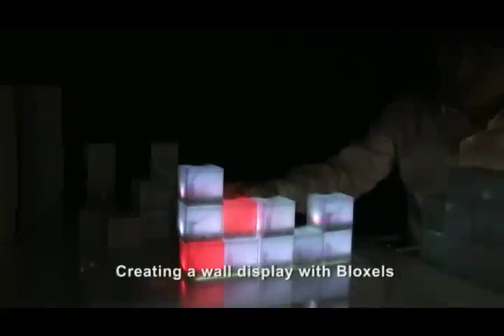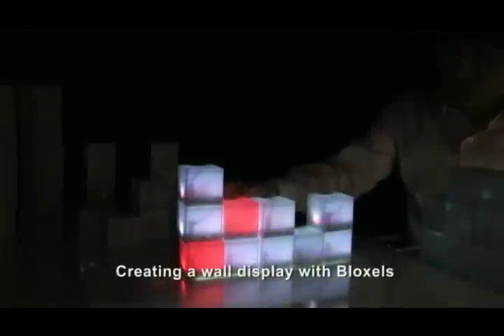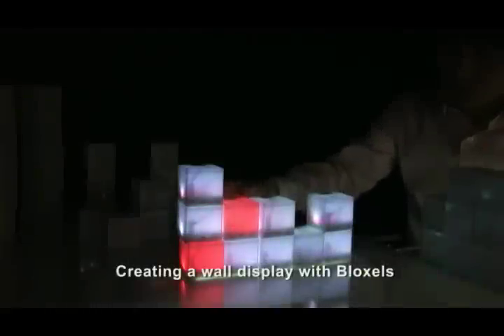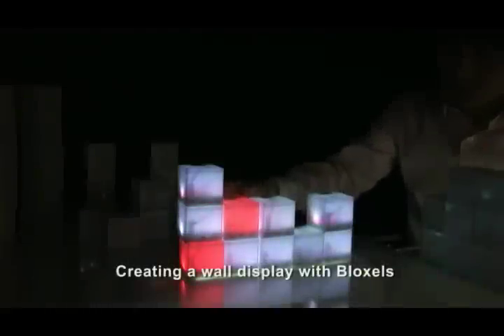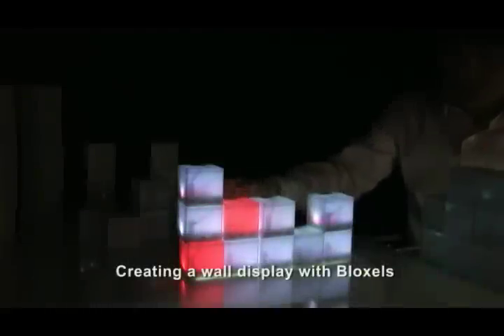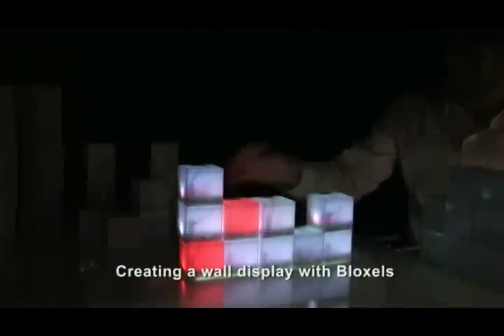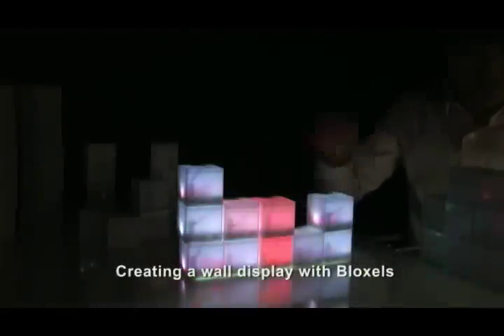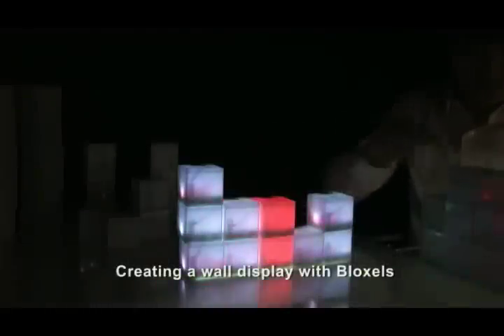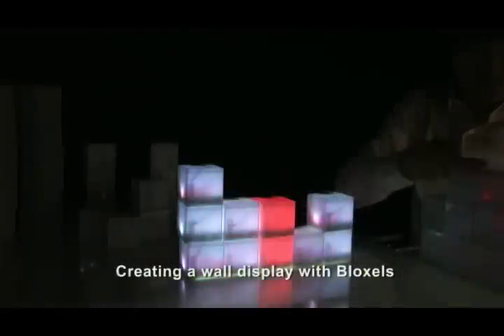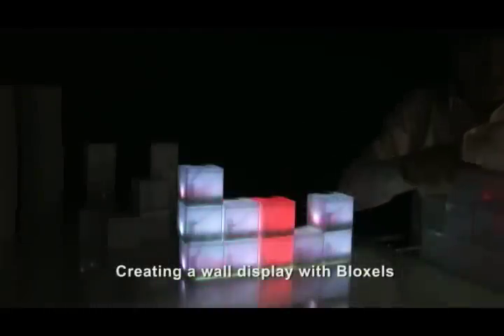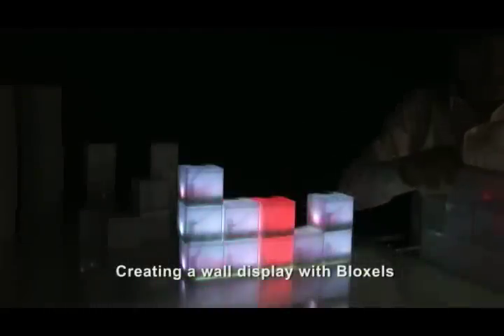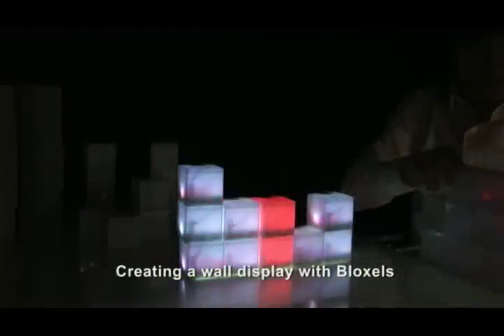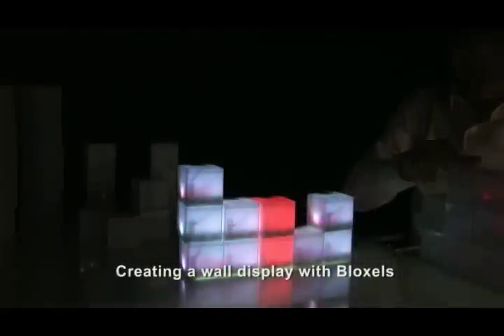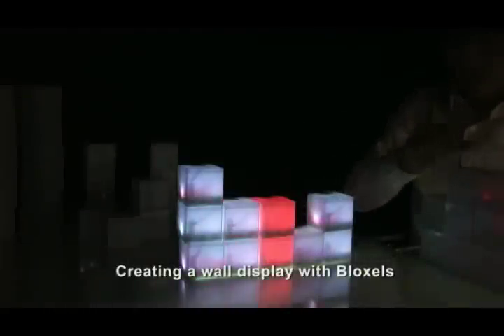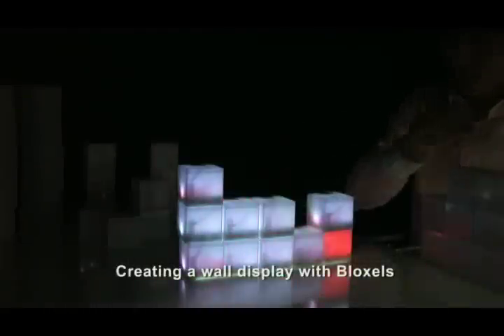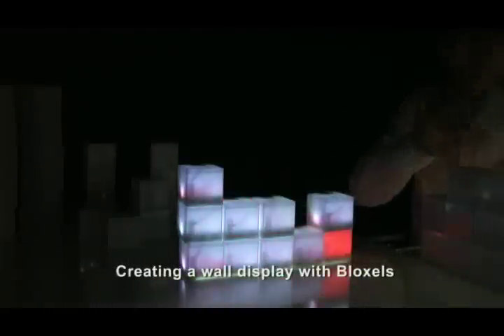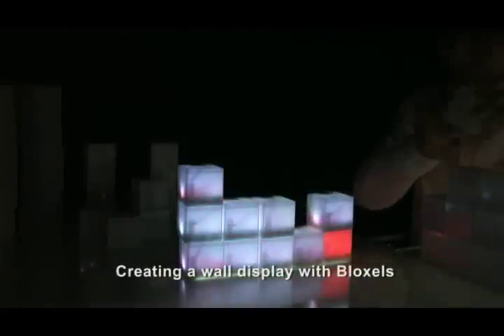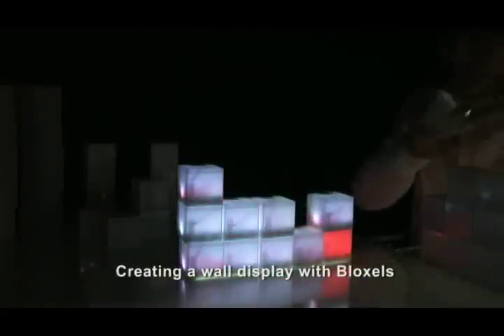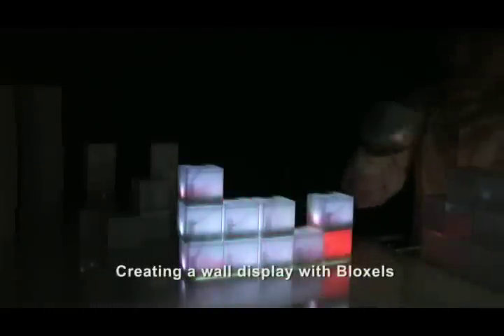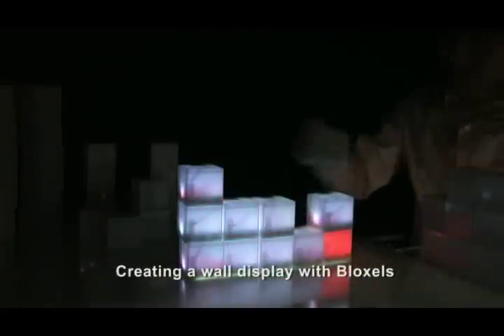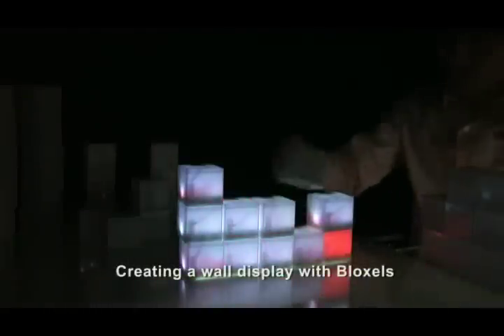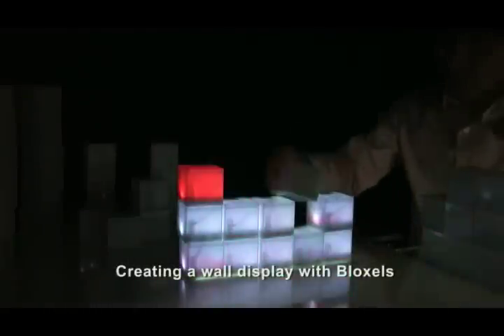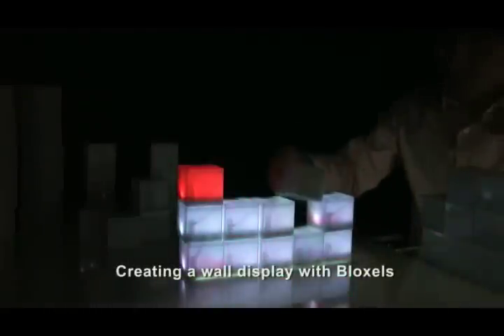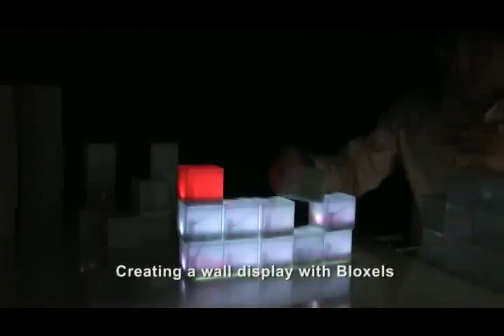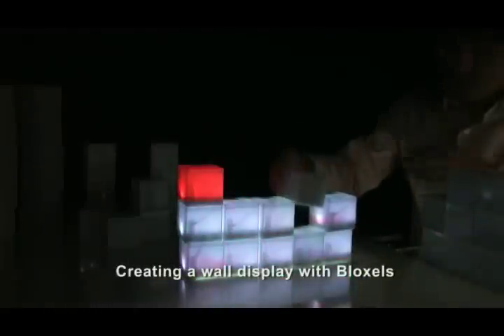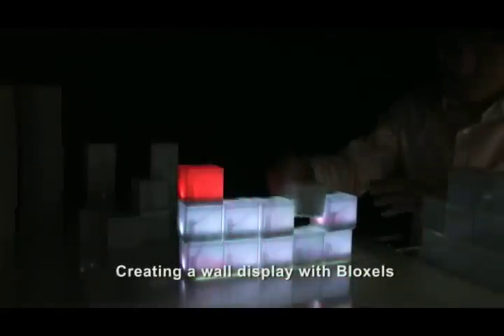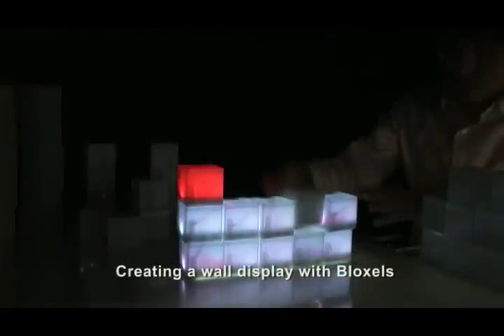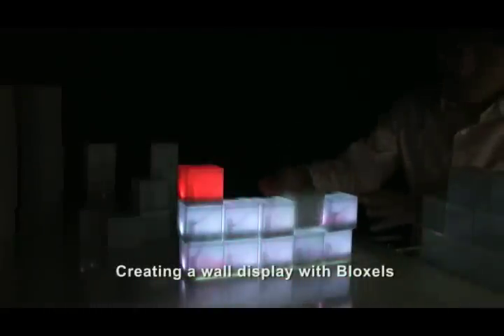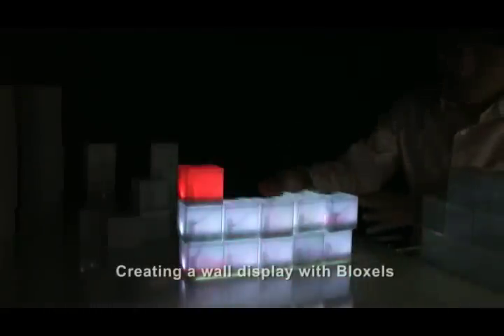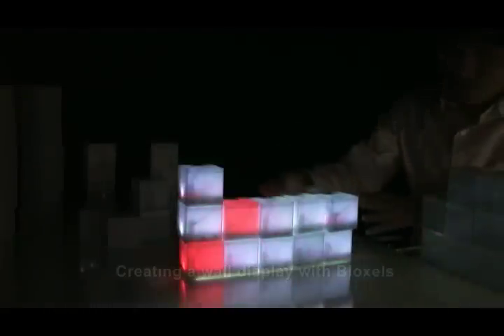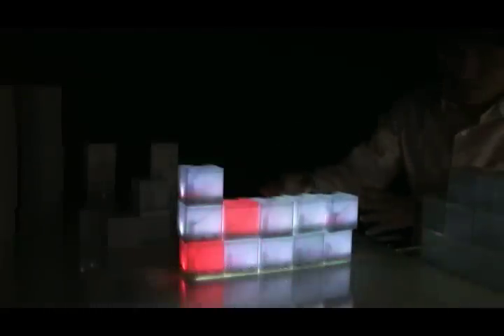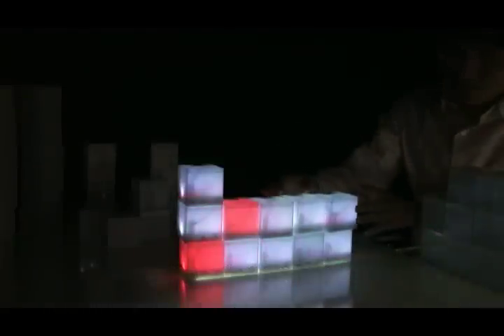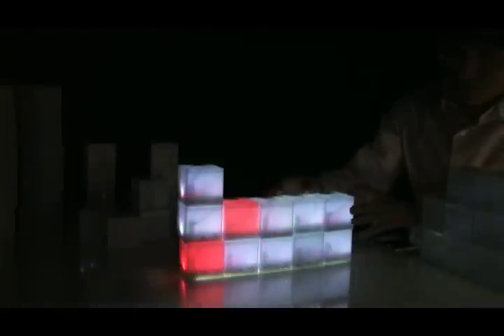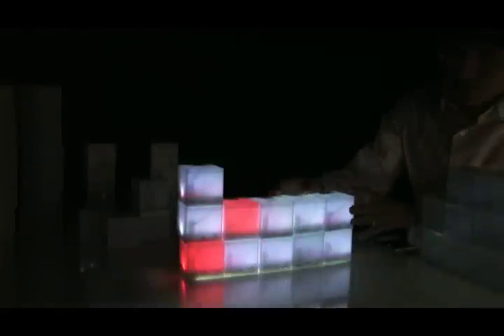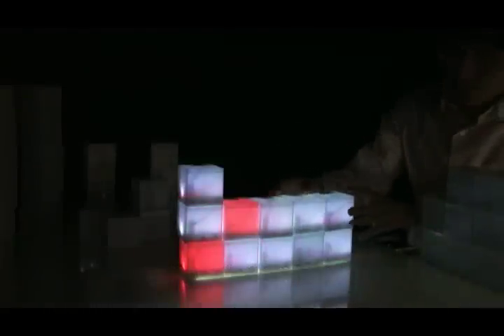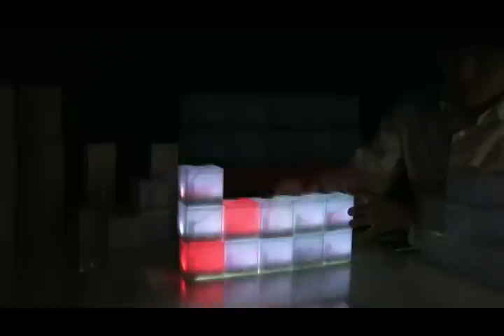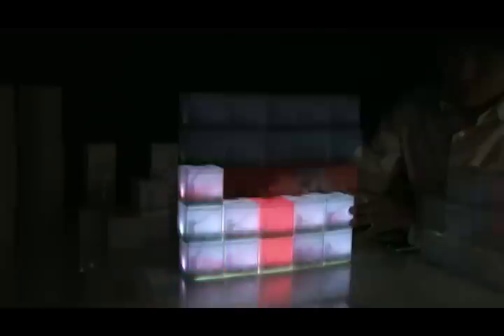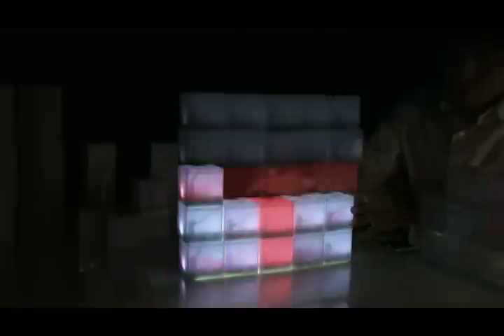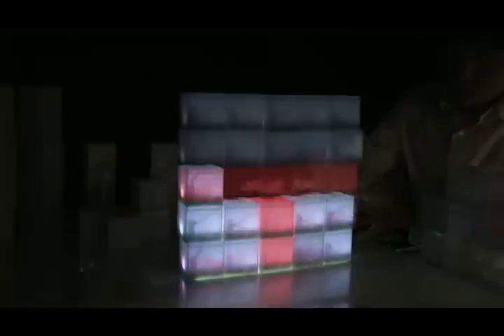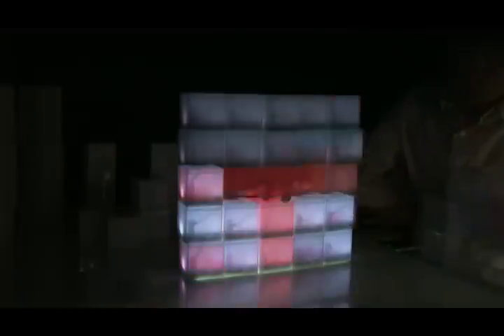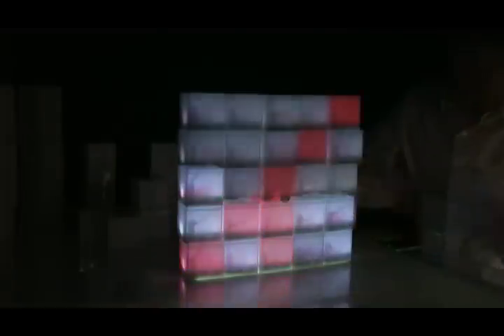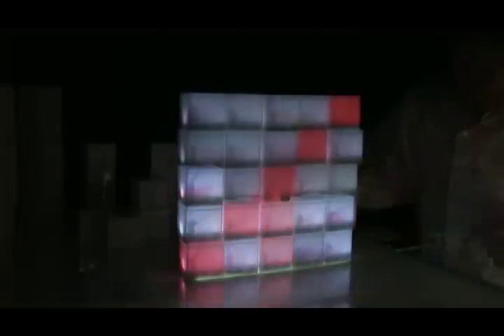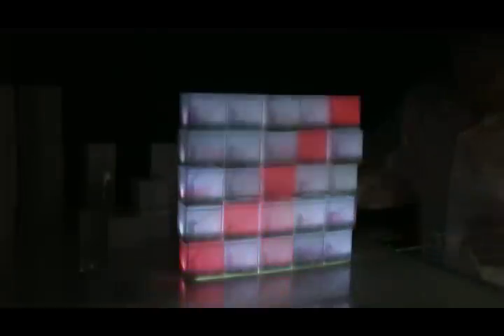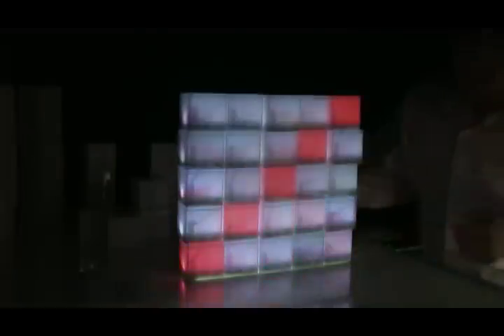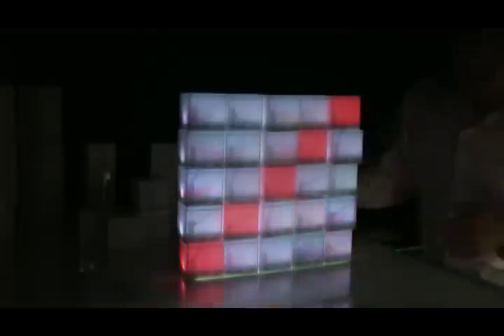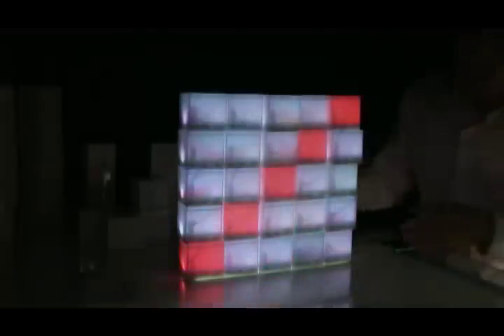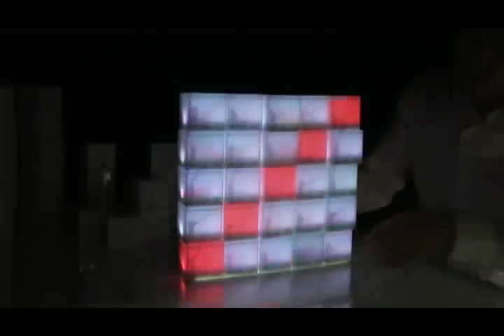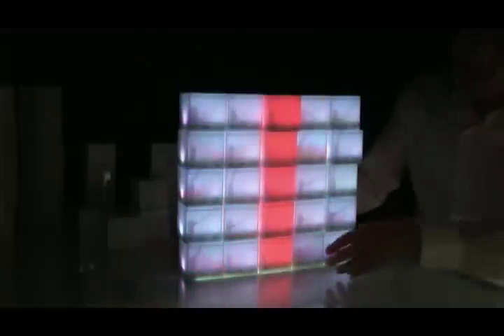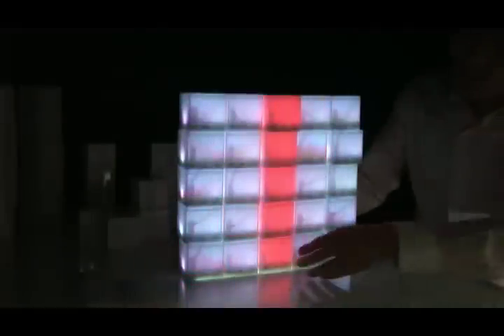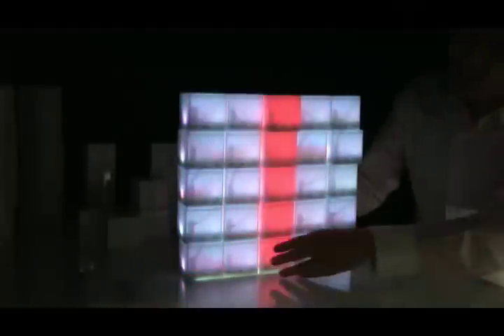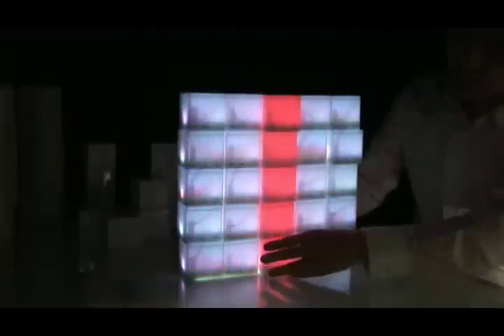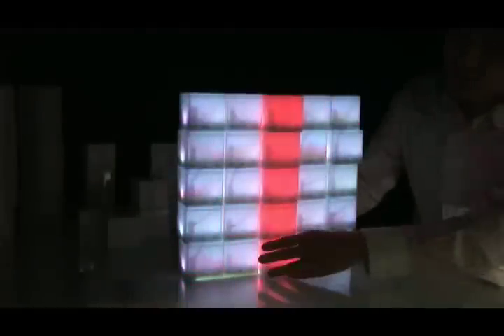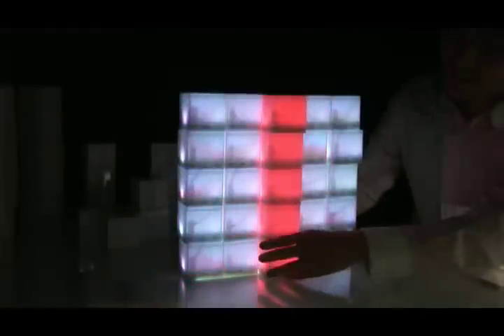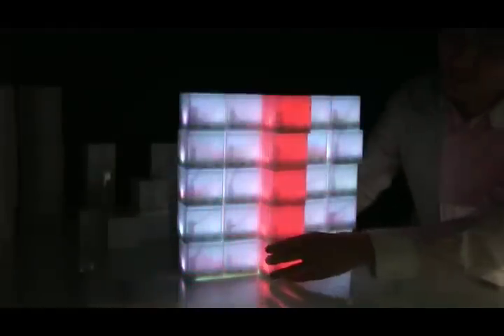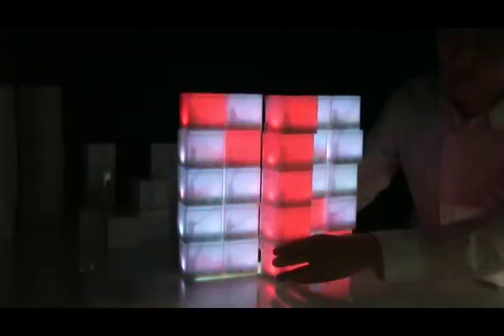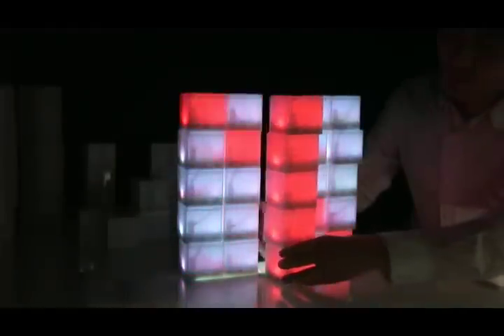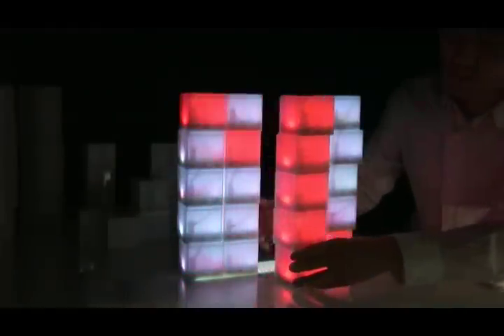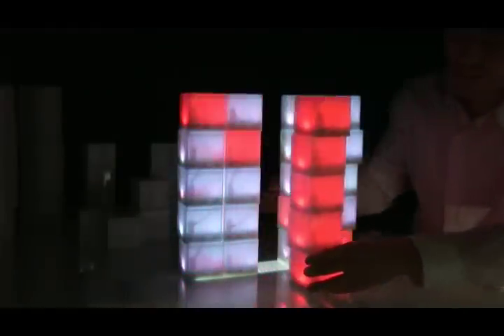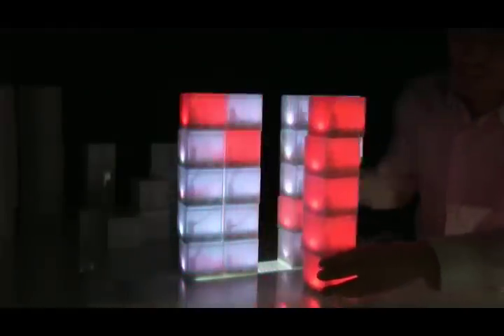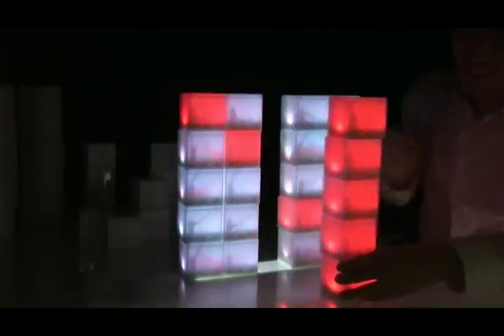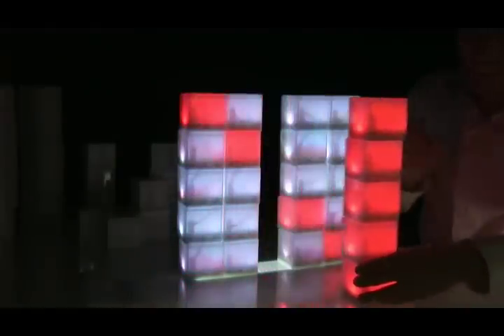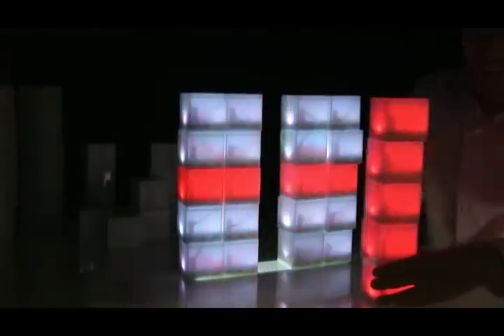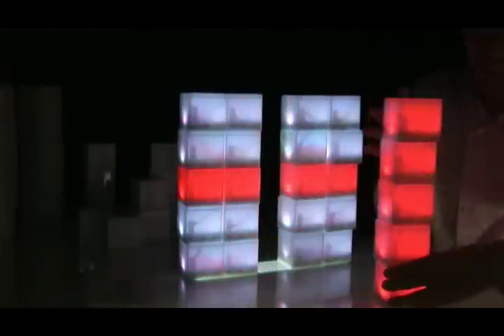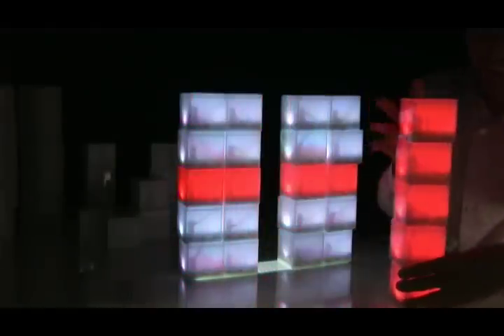By creating their own displays, users can experience interaction with shapeless information by grasping physical blocks.